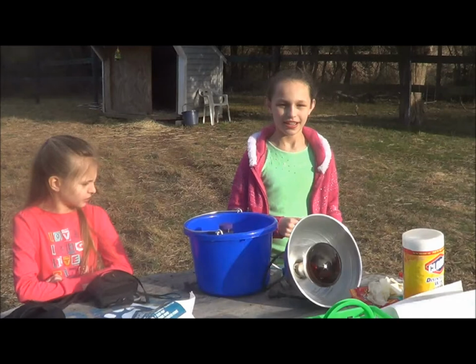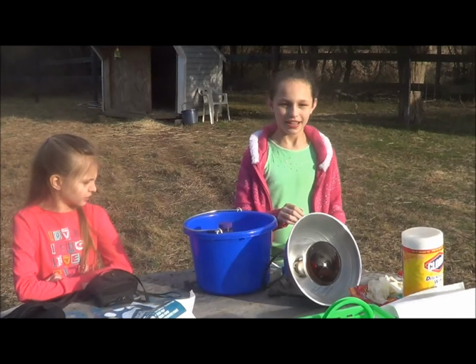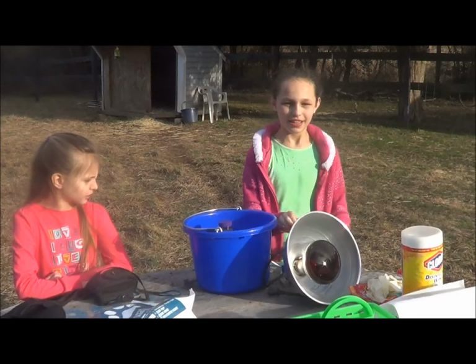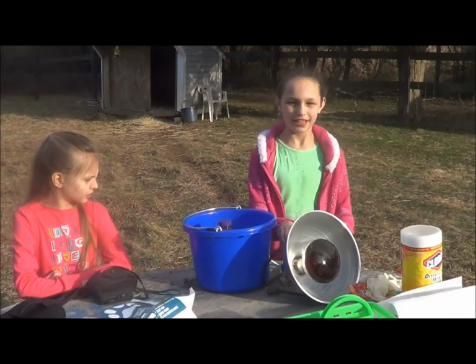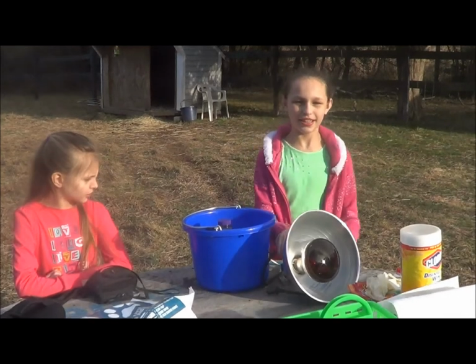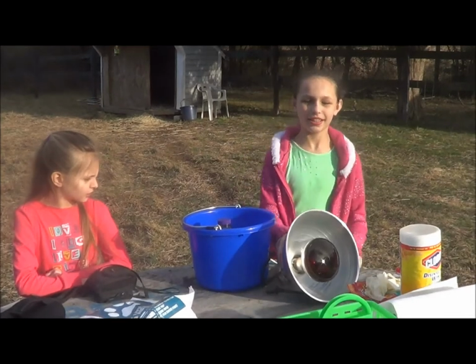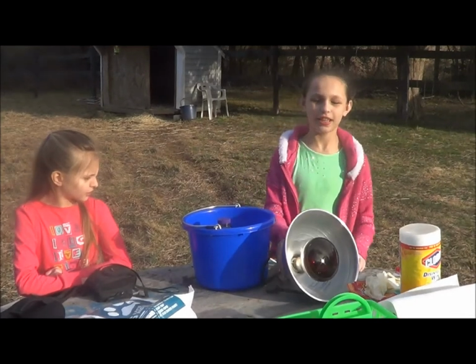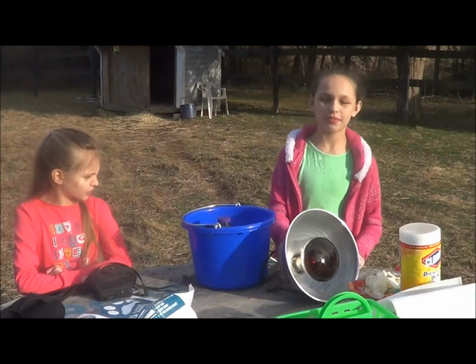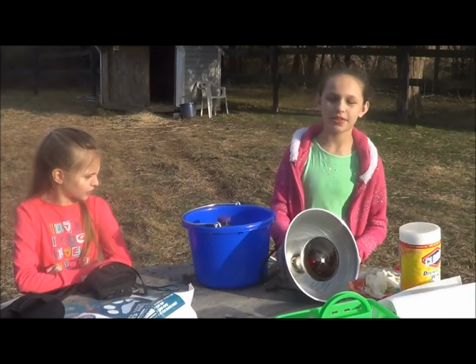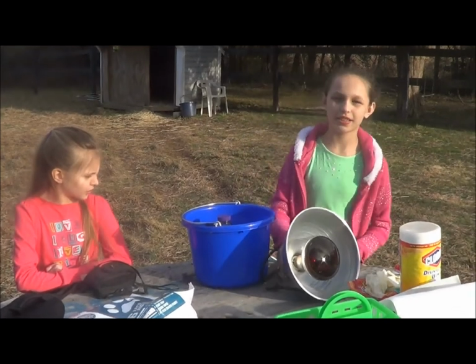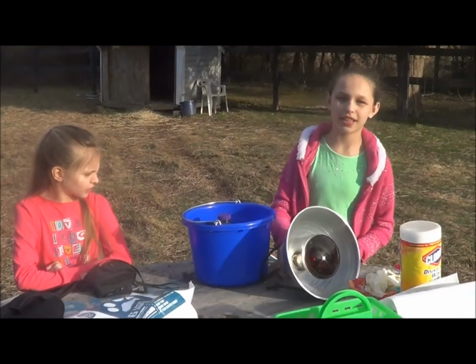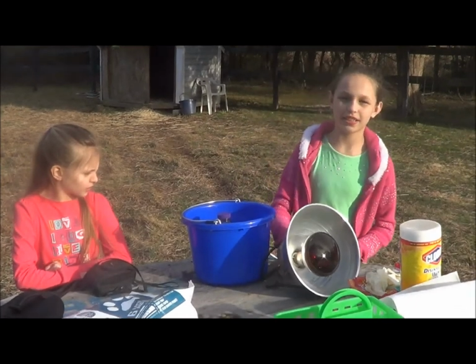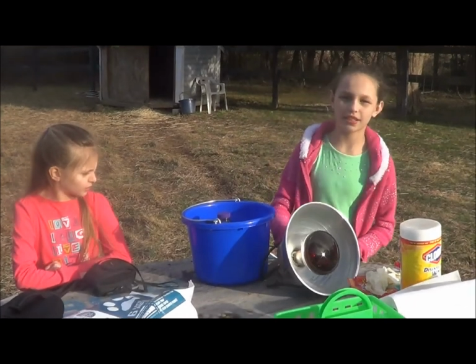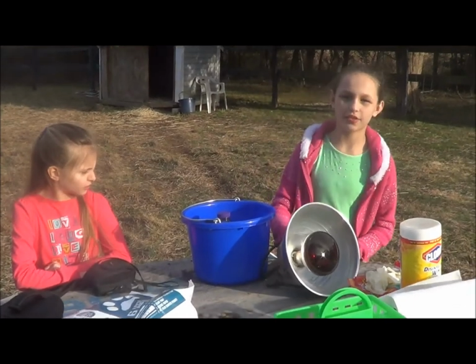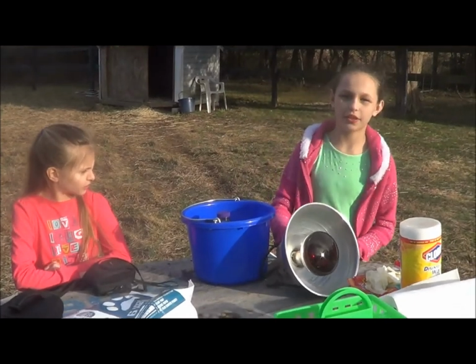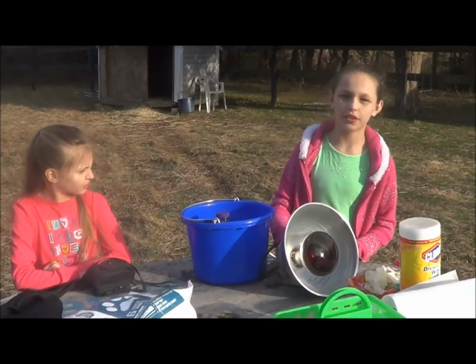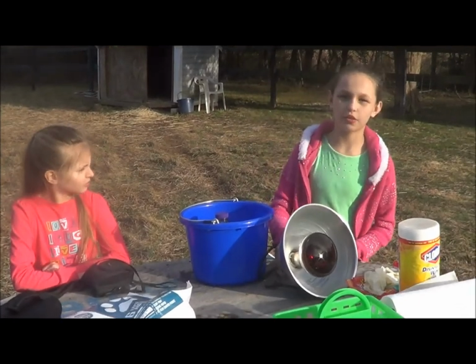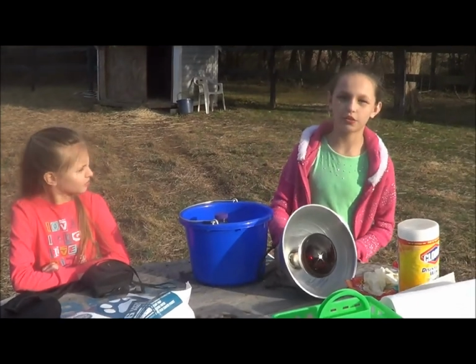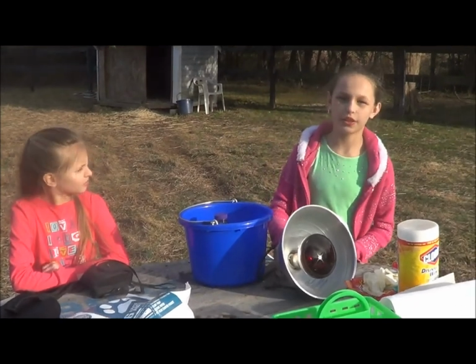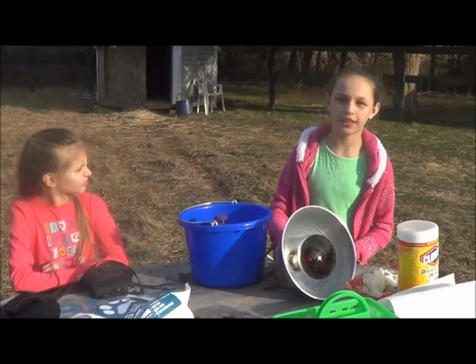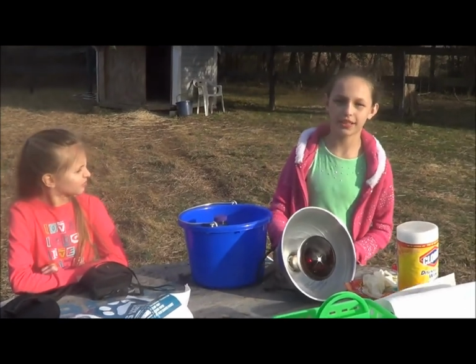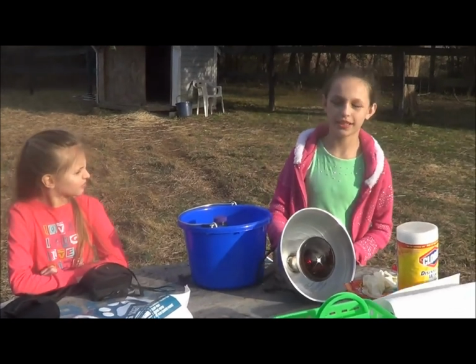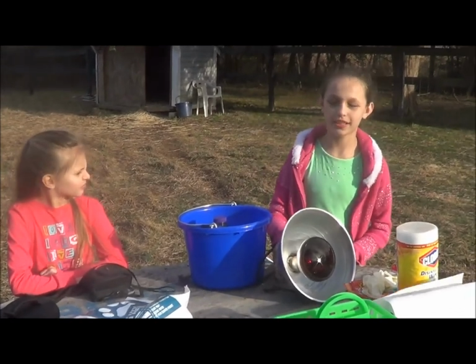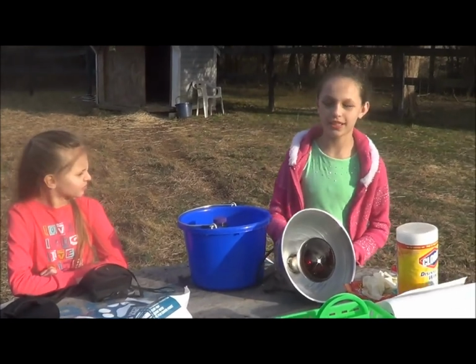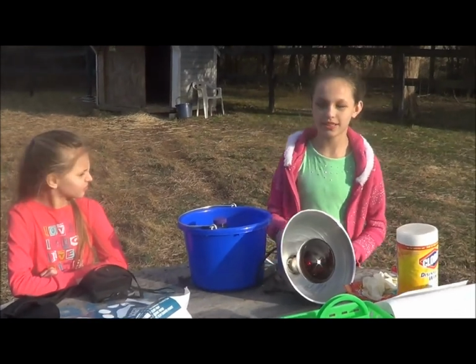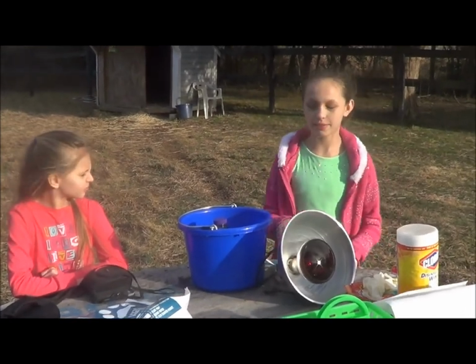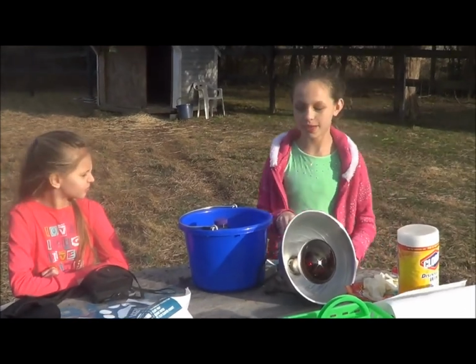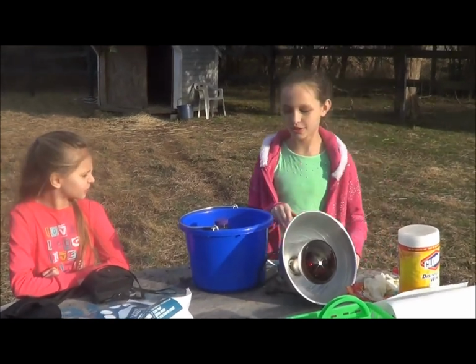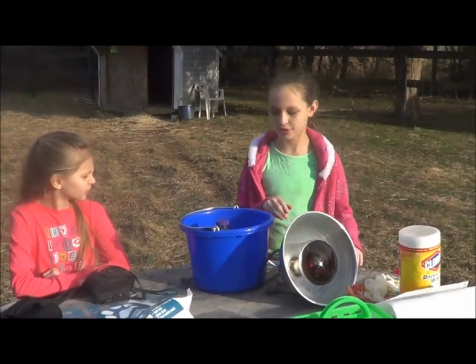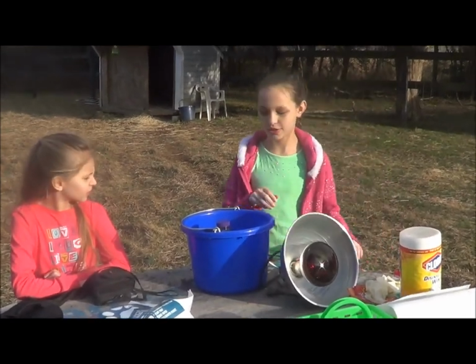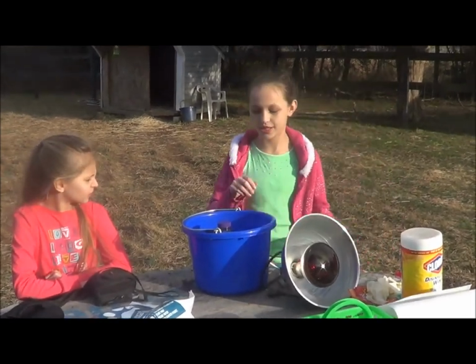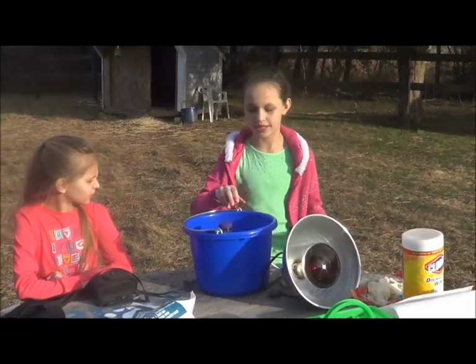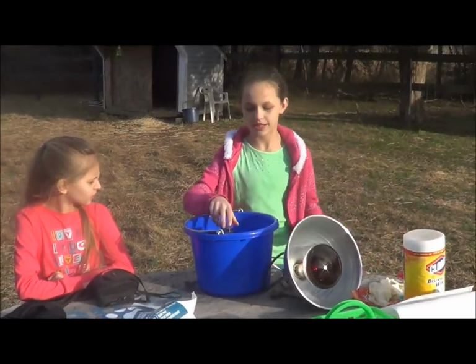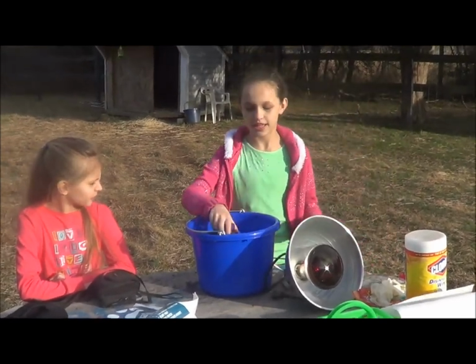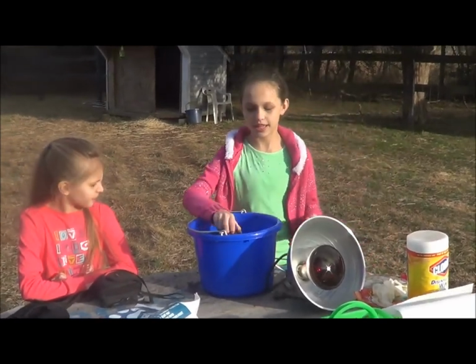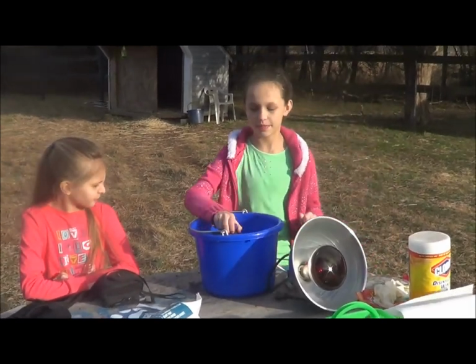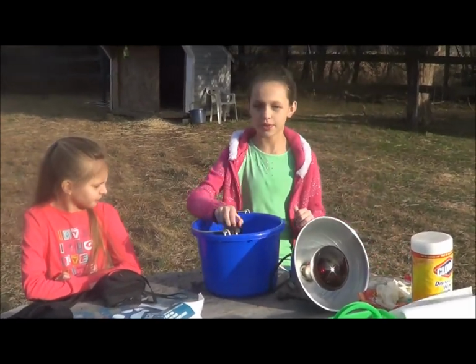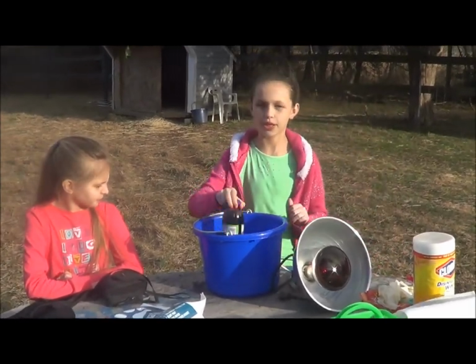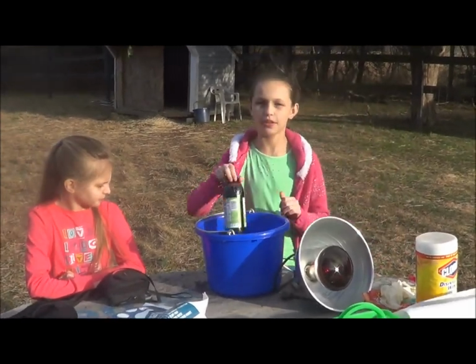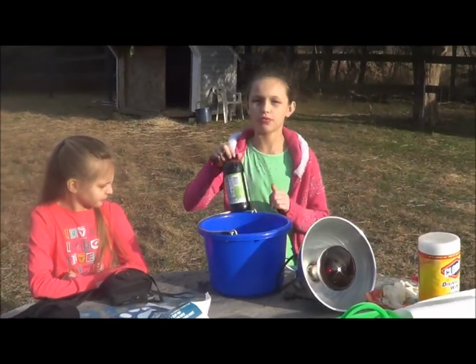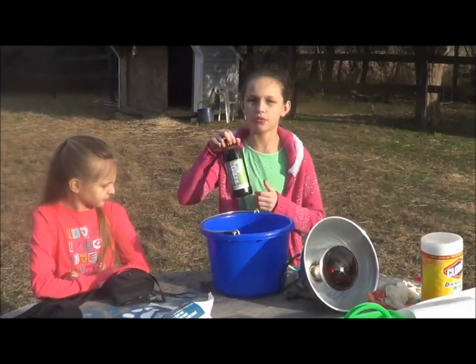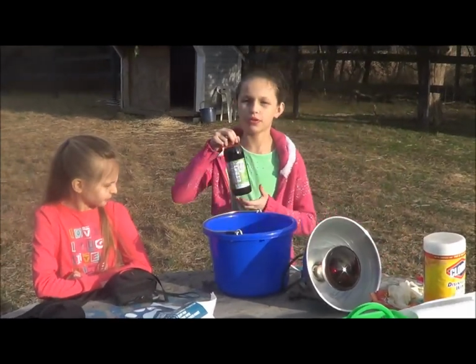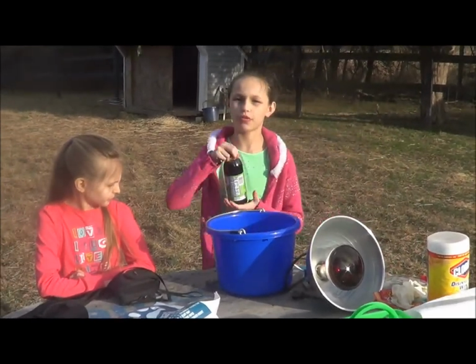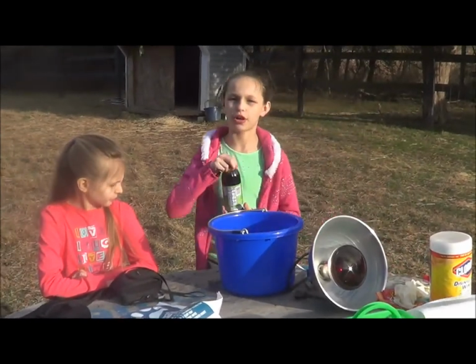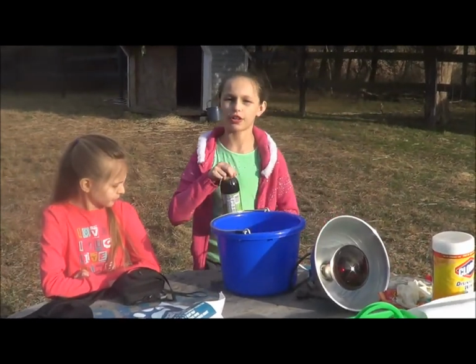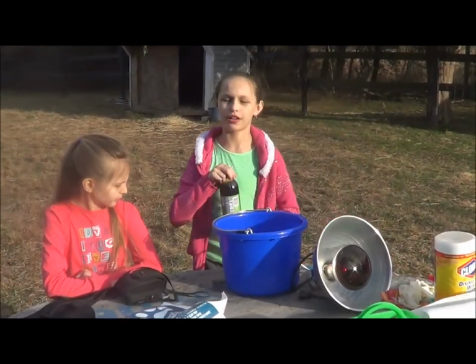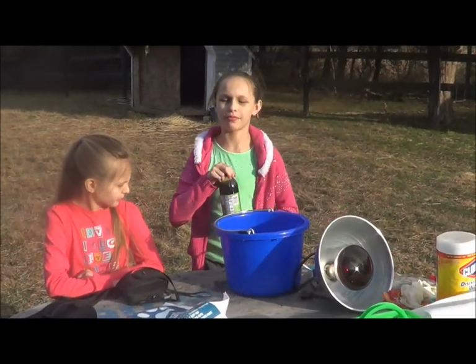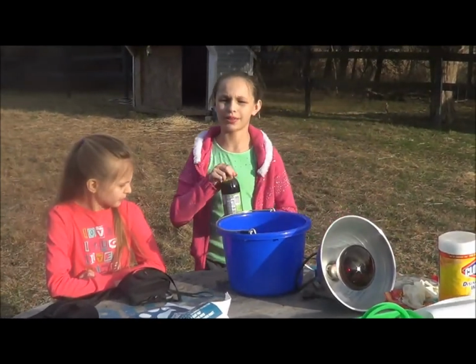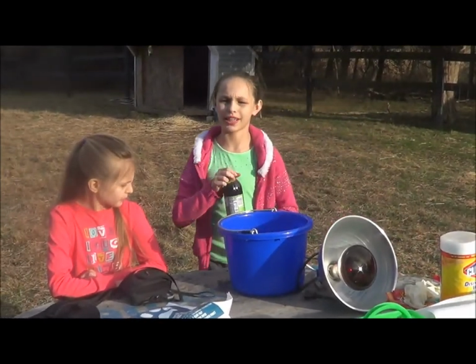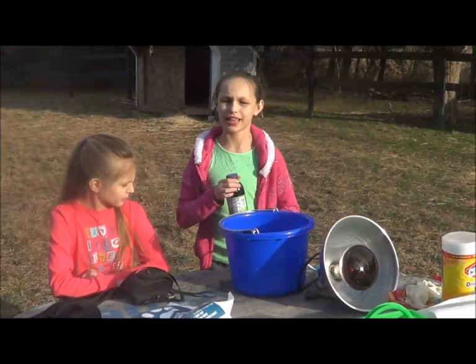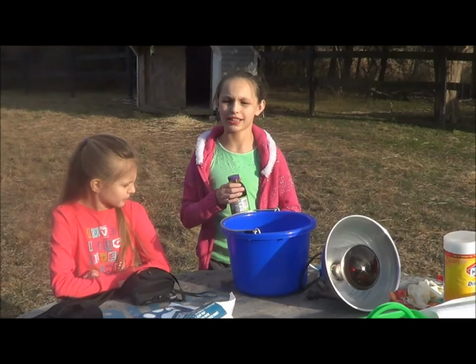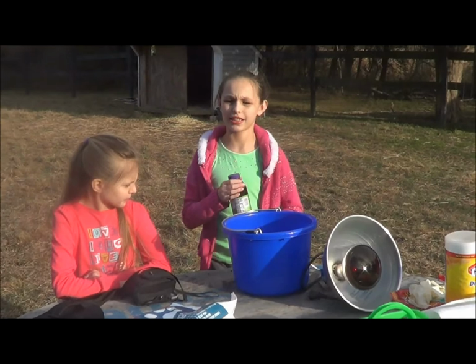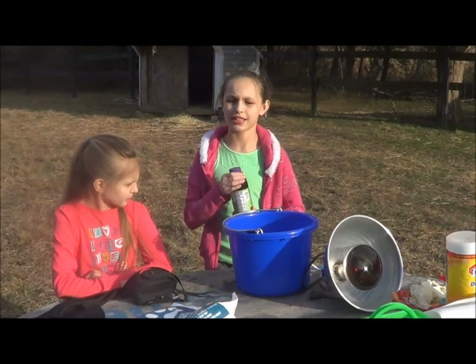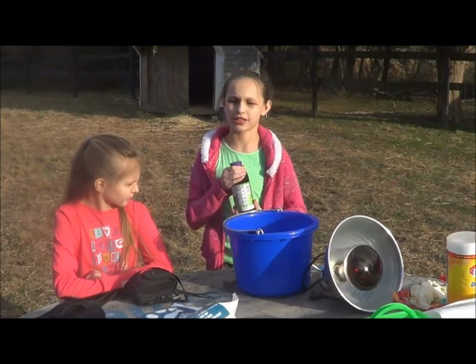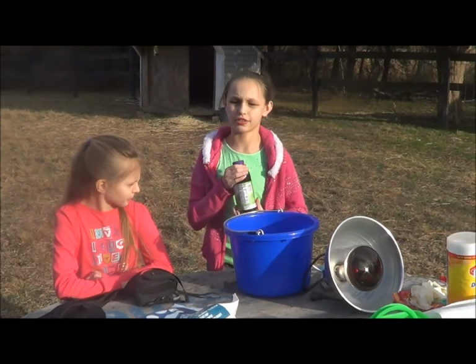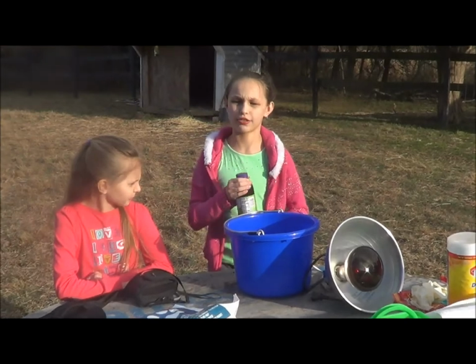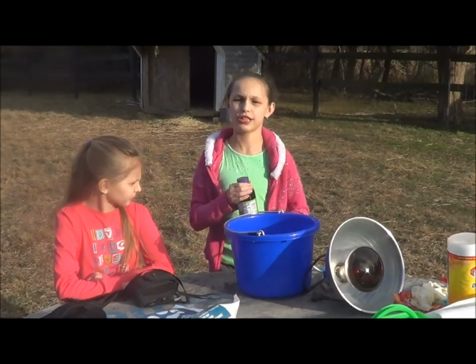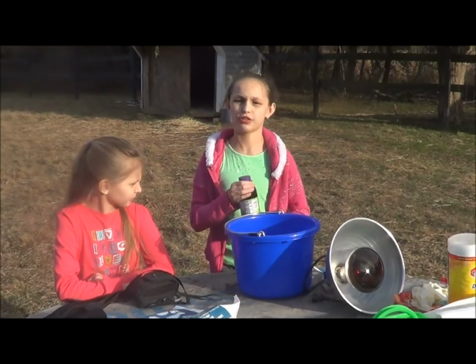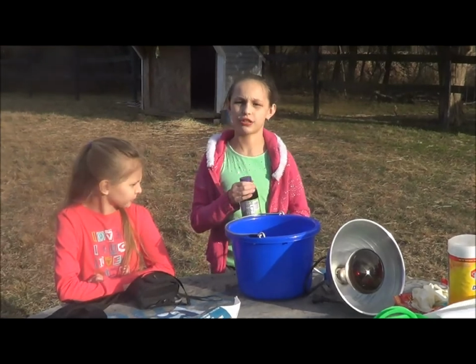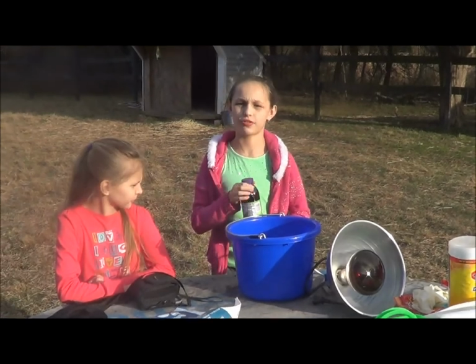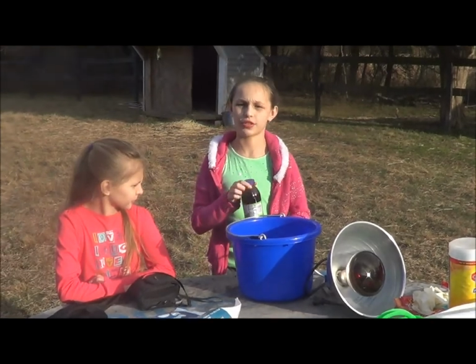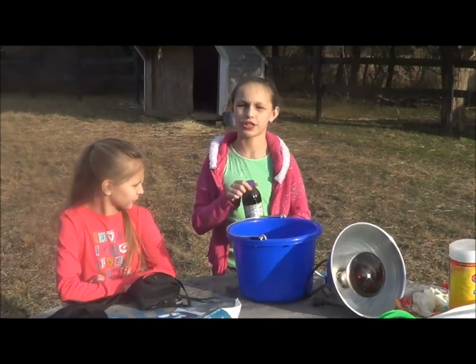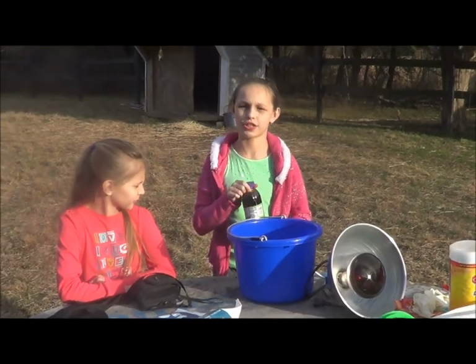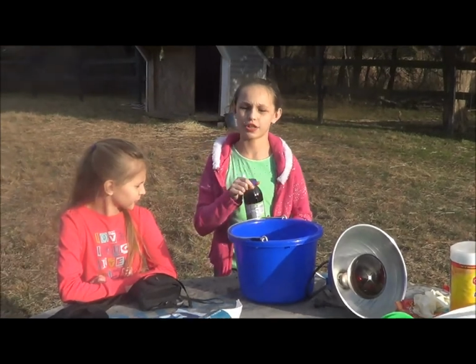The heat lamp is for in case it's very cold and the kids need some extra heat. And a bucket of warm water and molasses is a great treat for the doe.